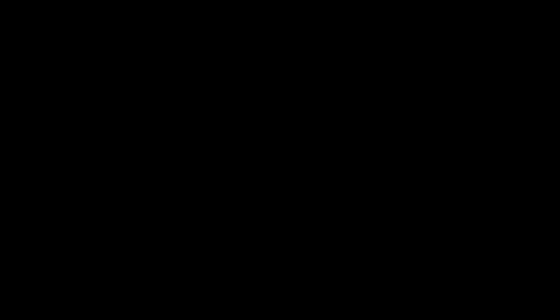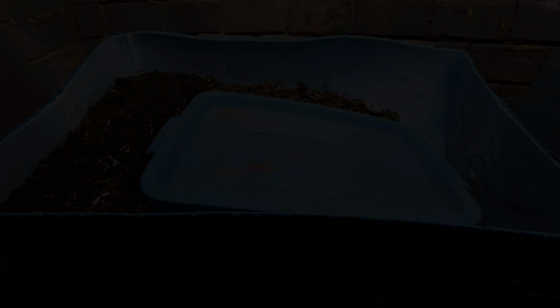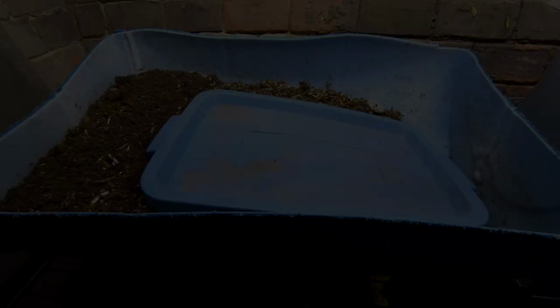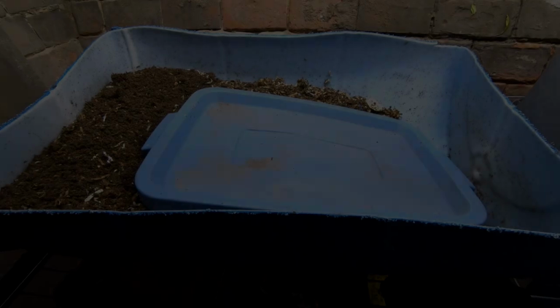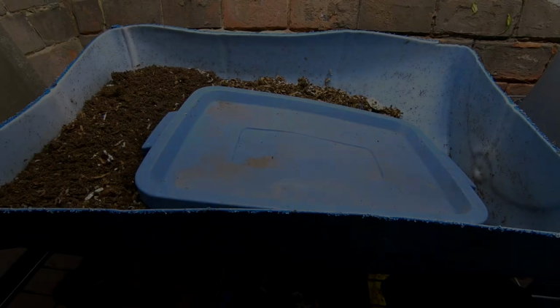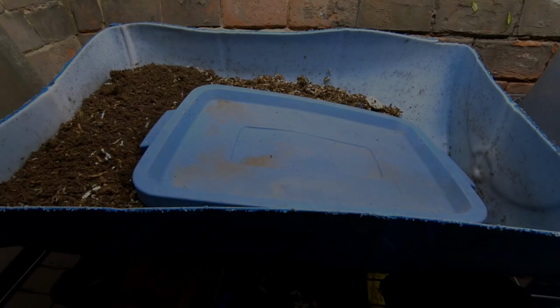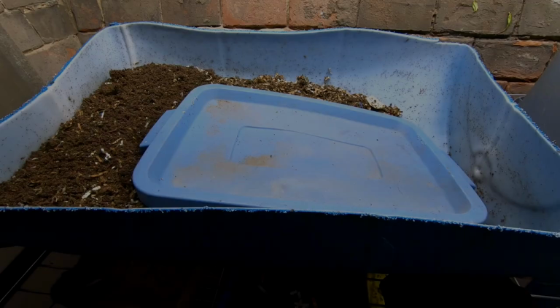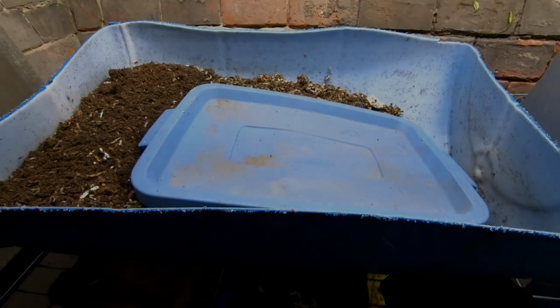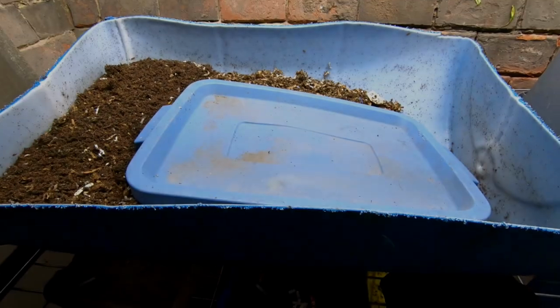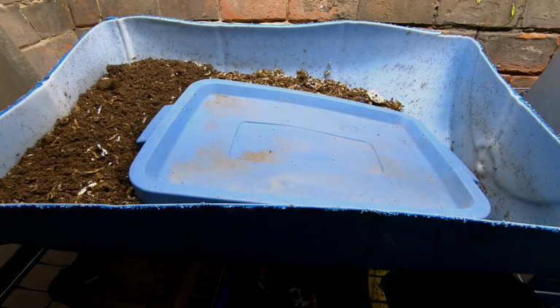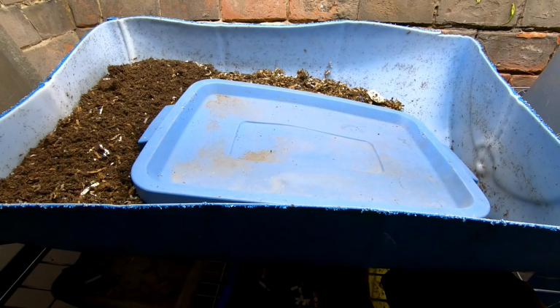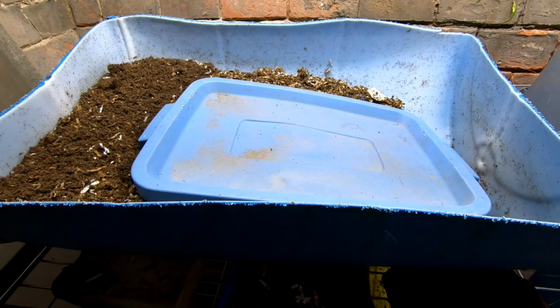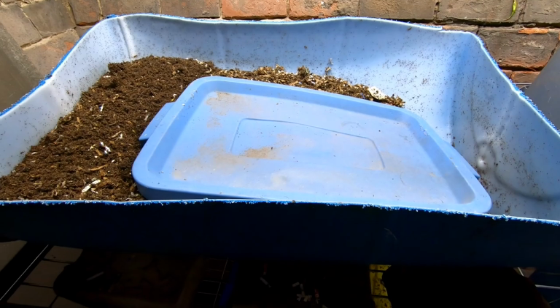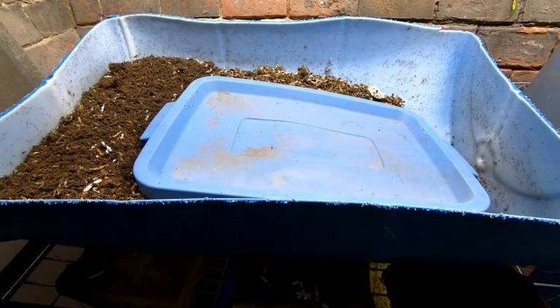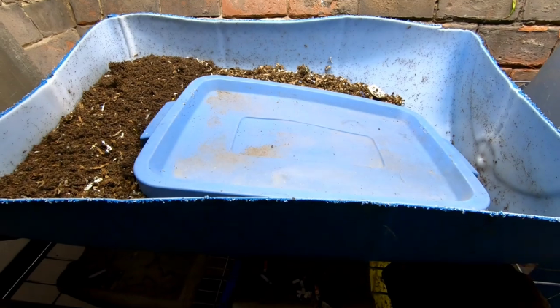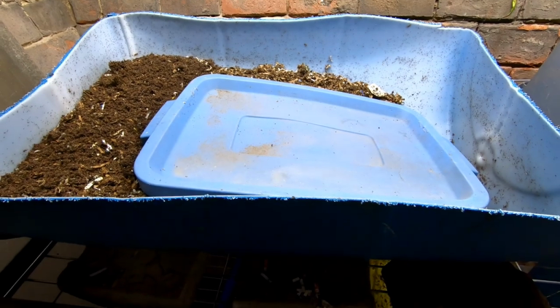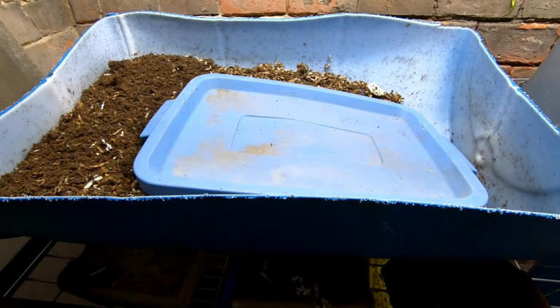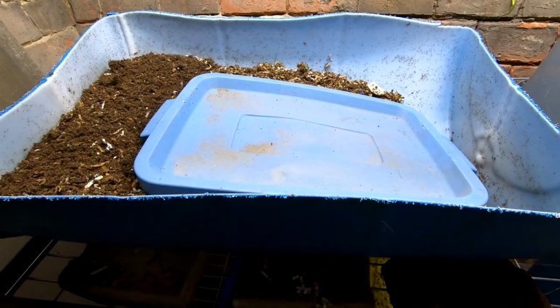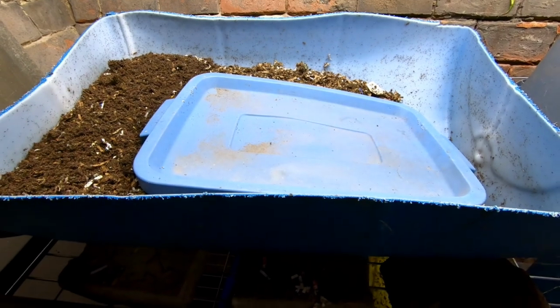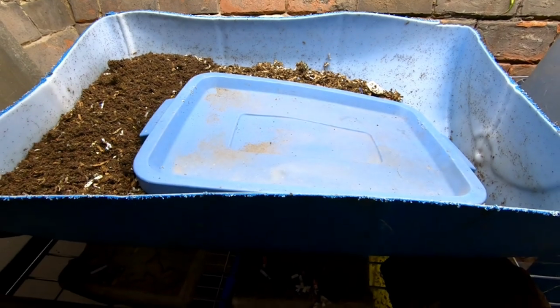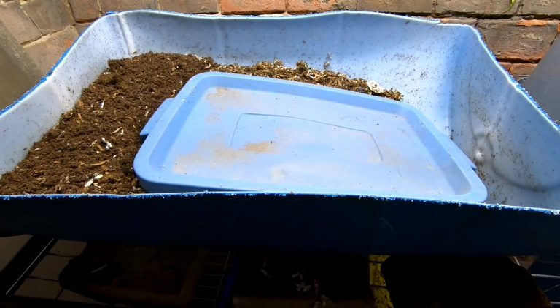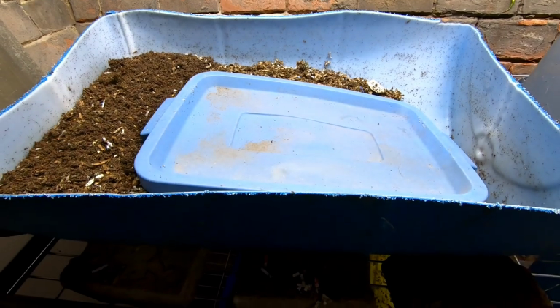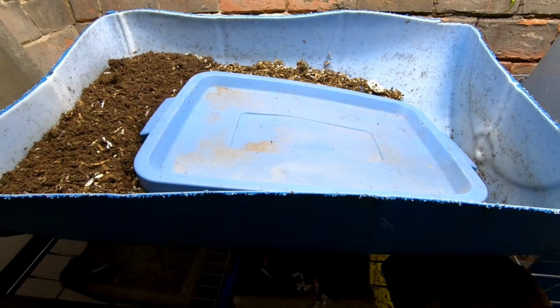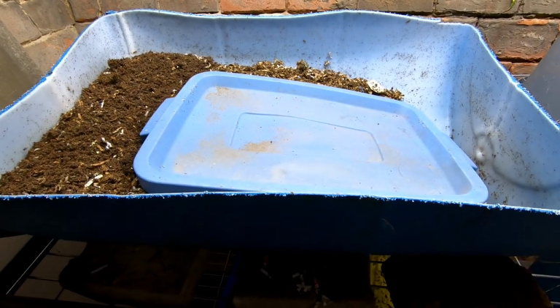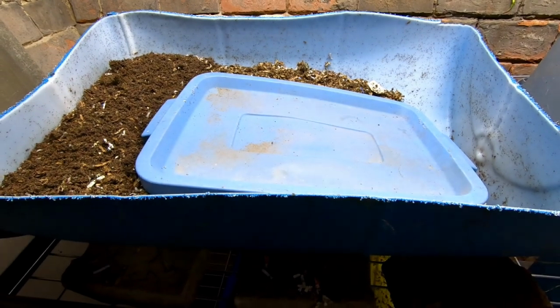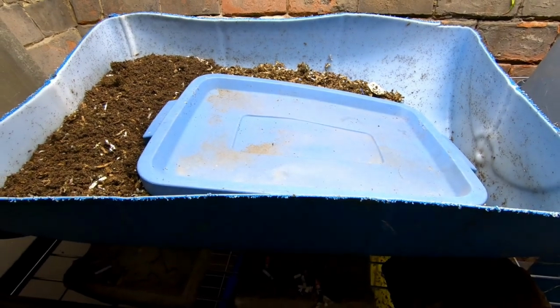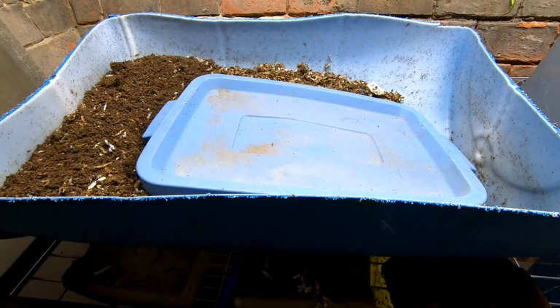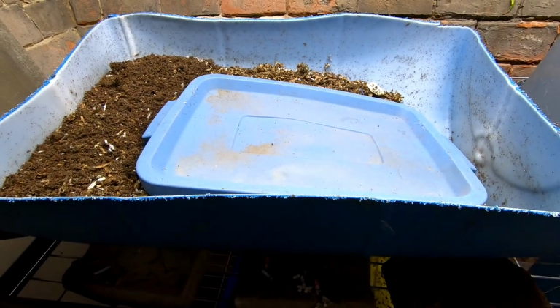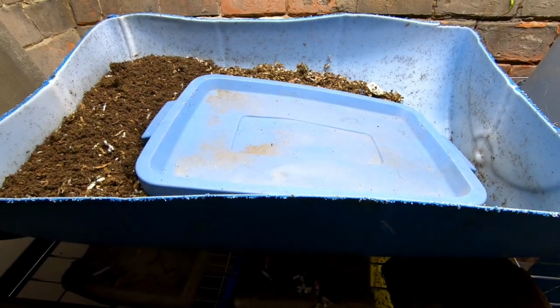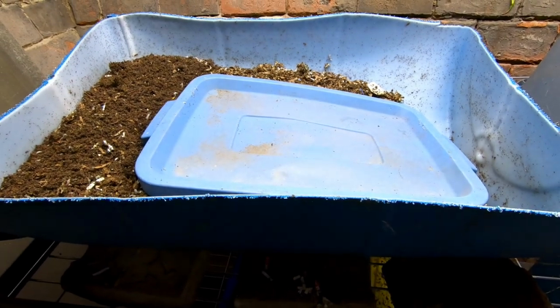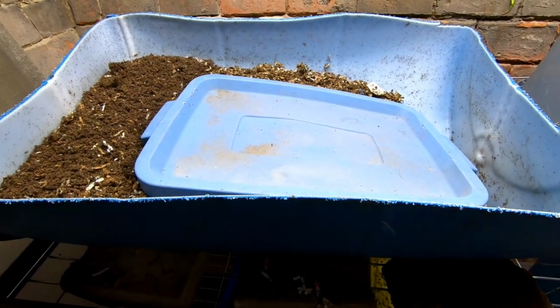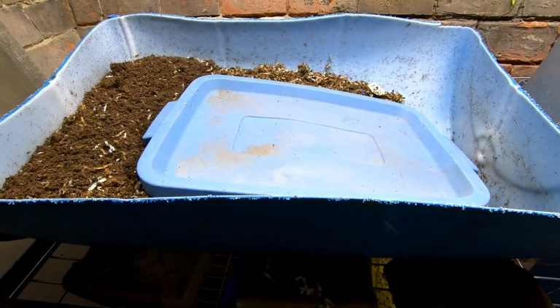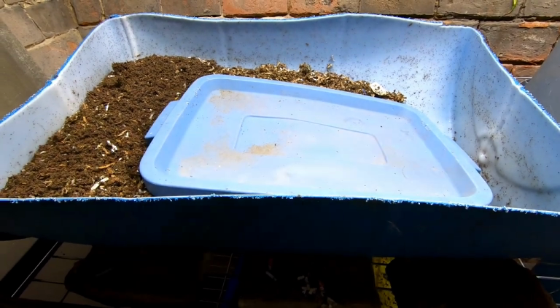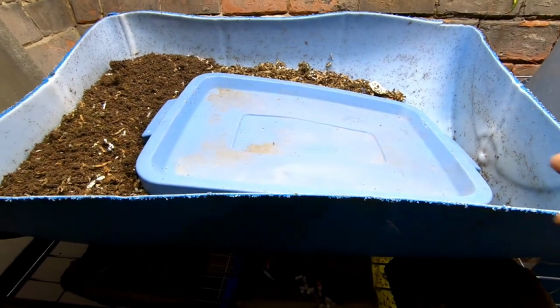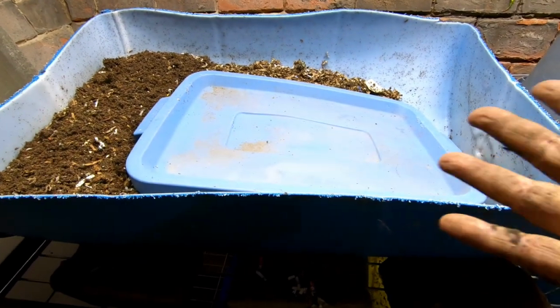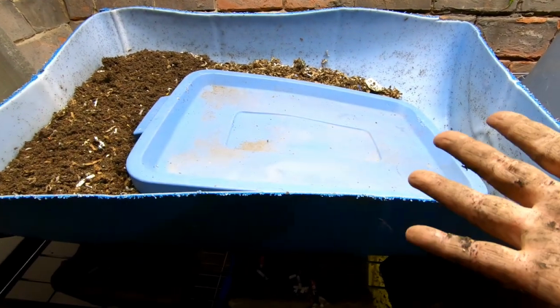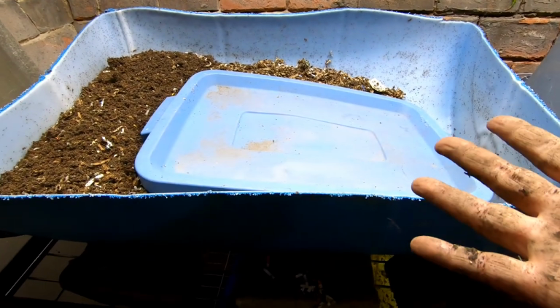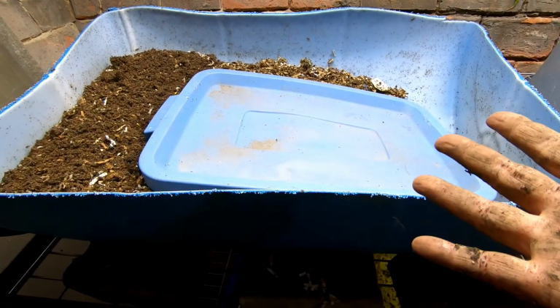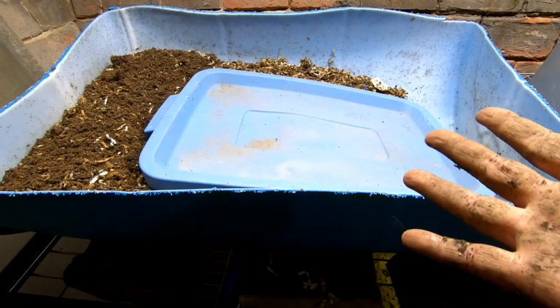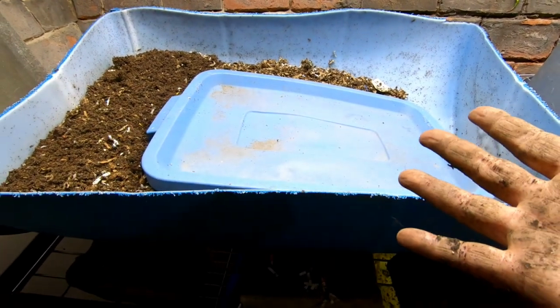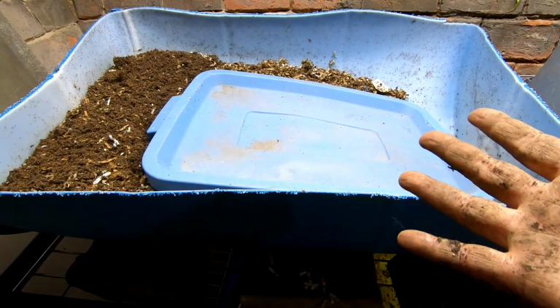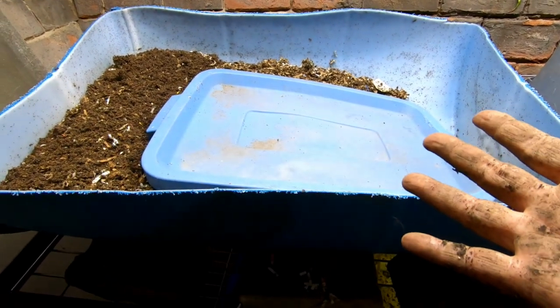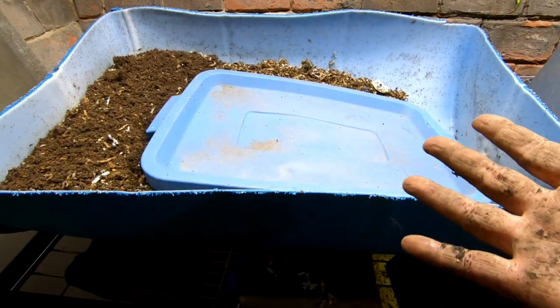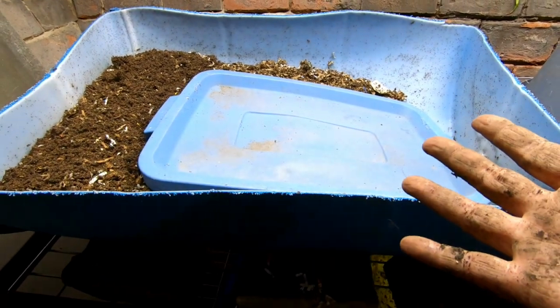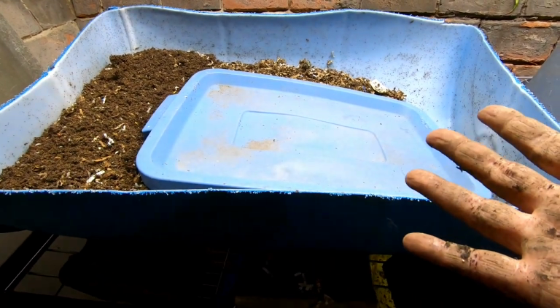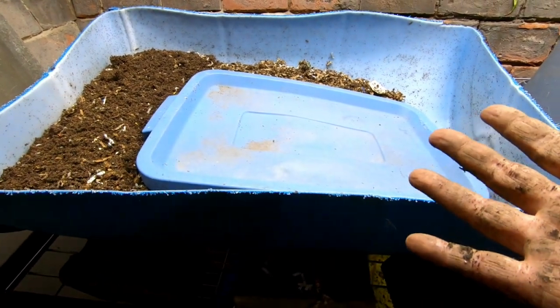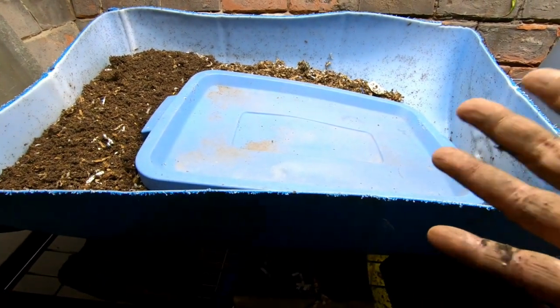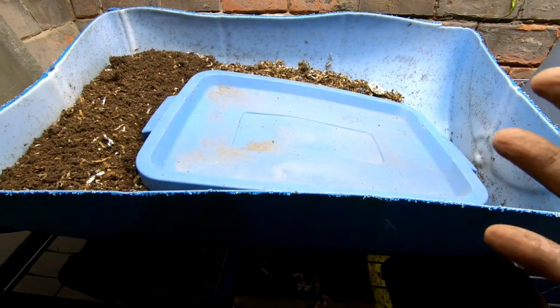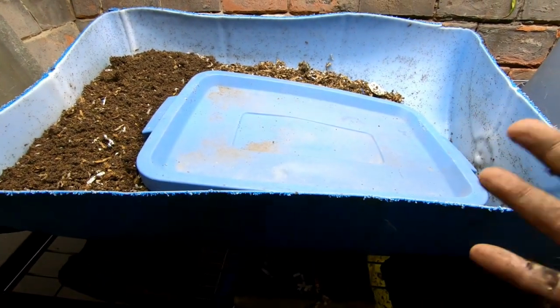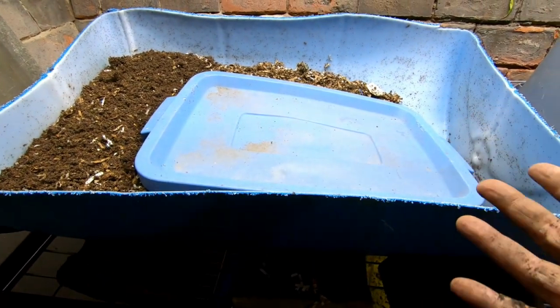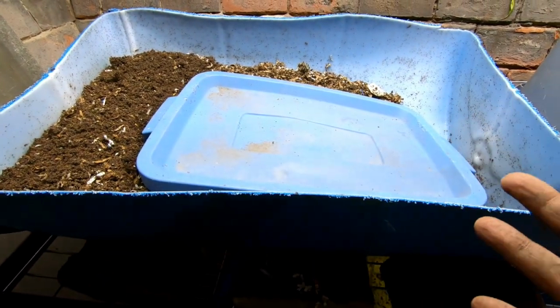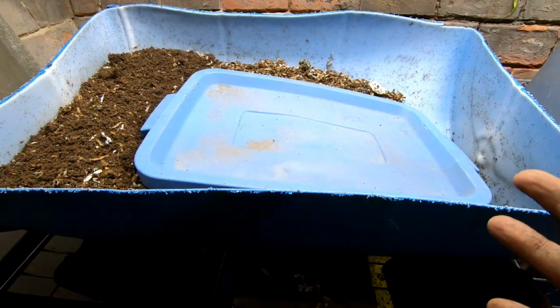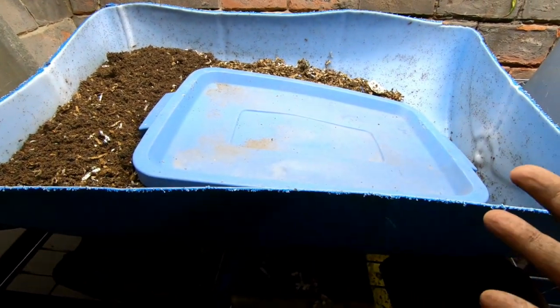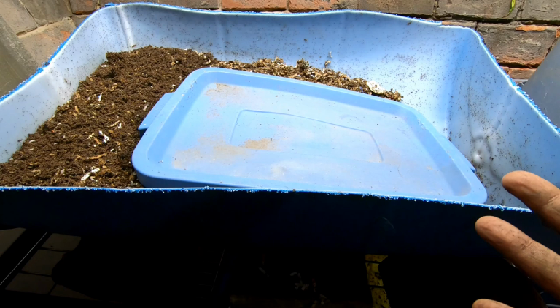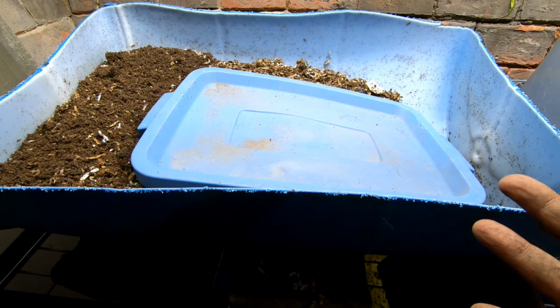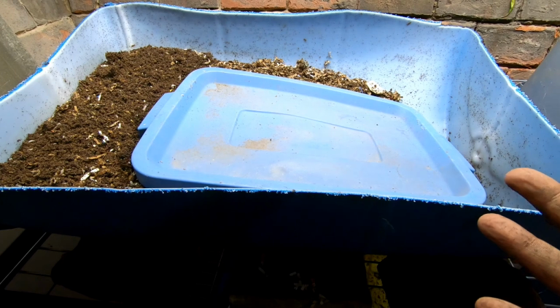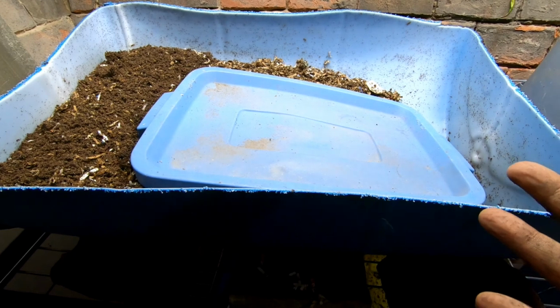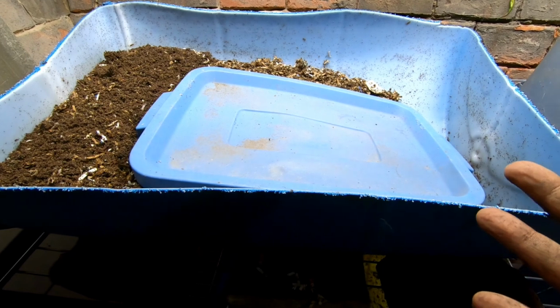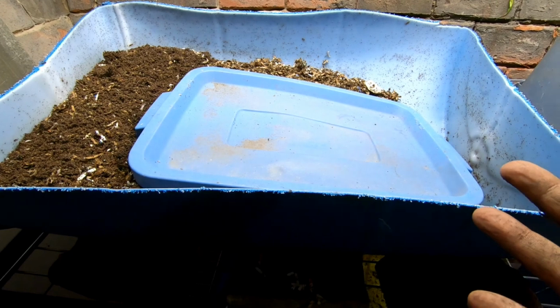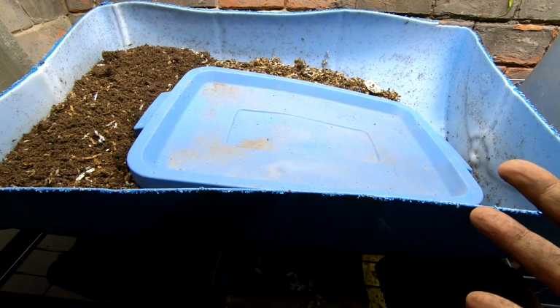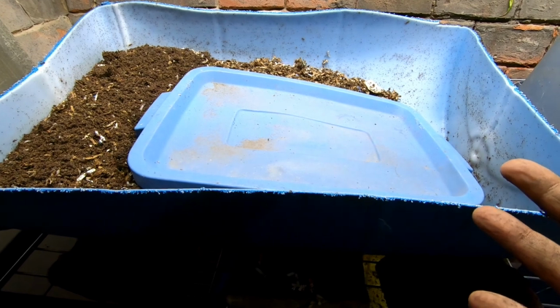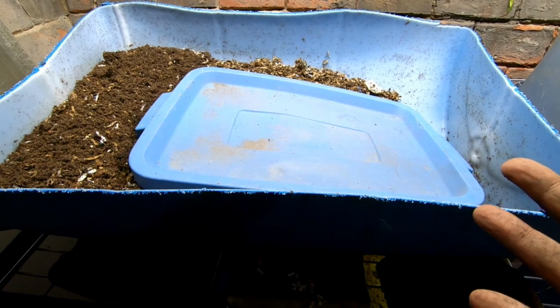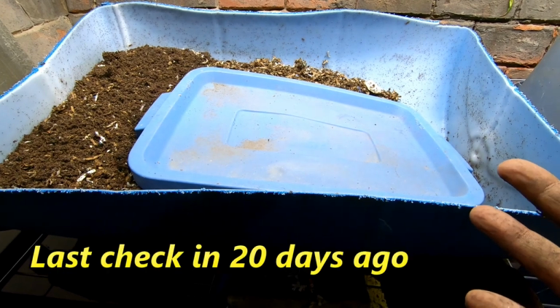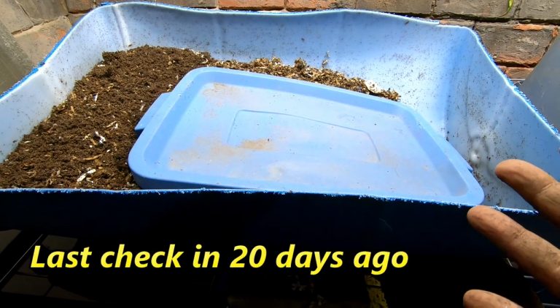Hey guys, it's Anne. Welcome to the channel and today we are going to take a look in on my European night crawler bins.